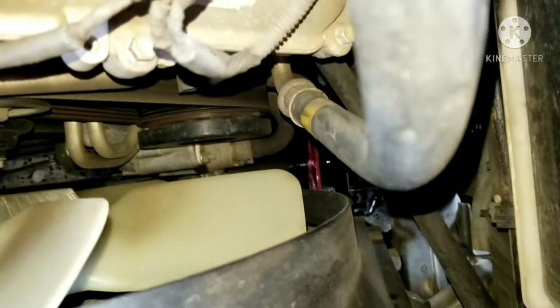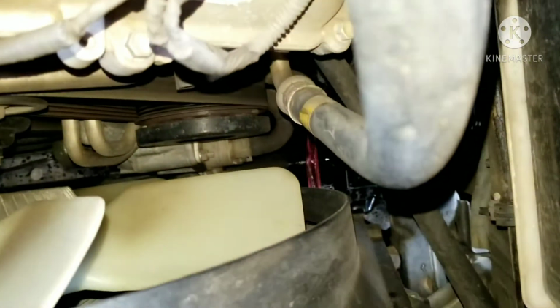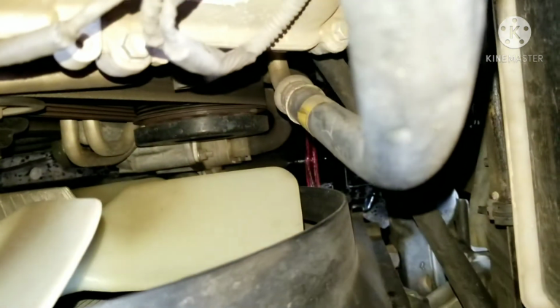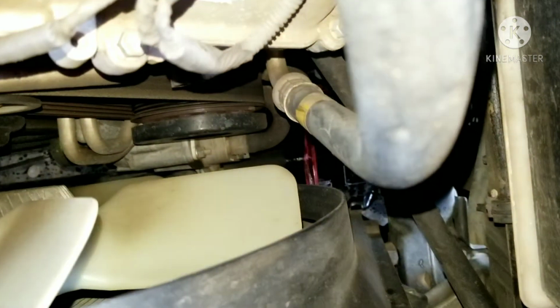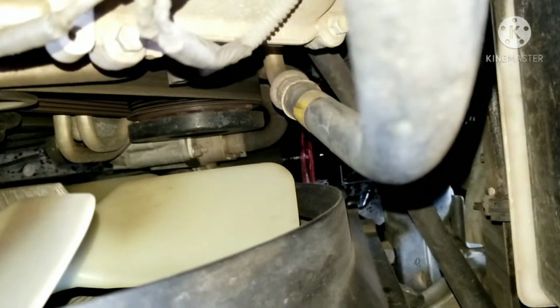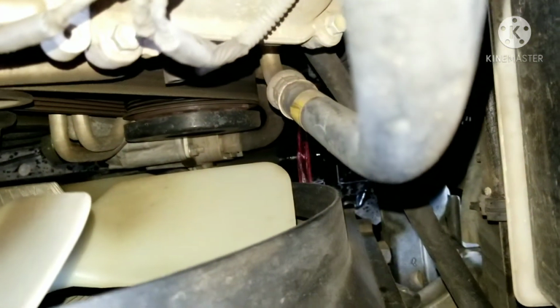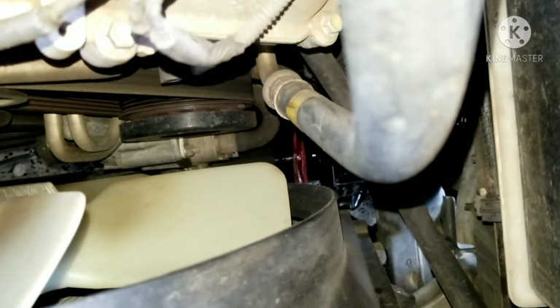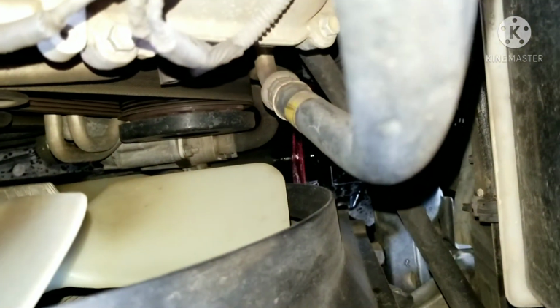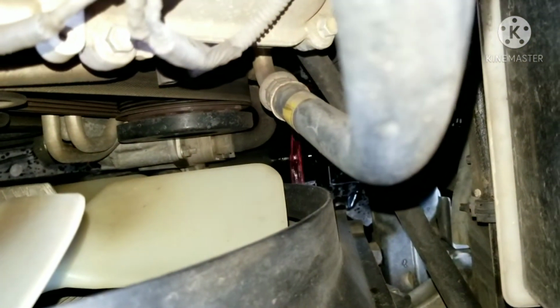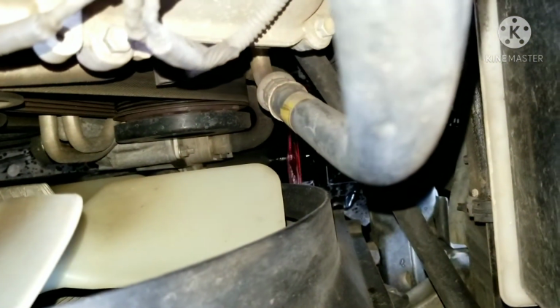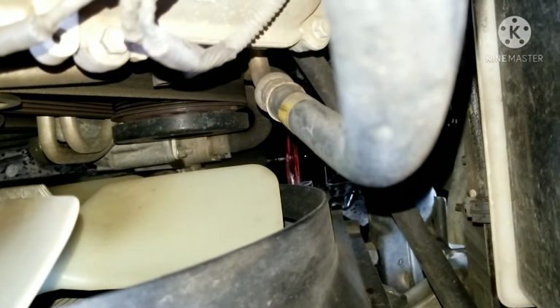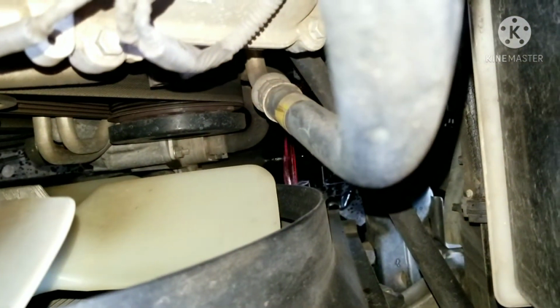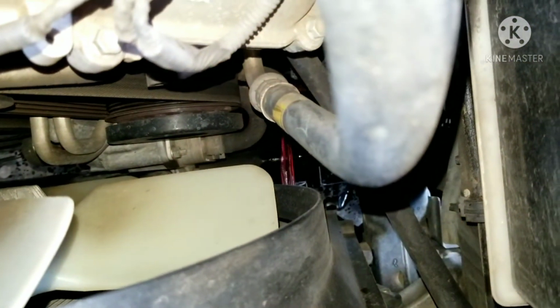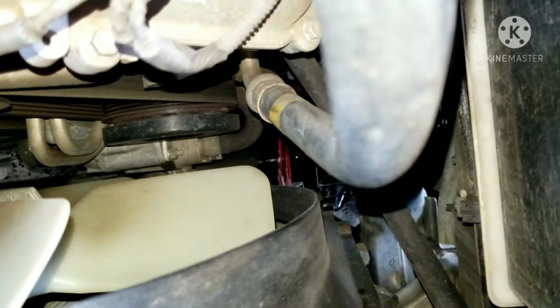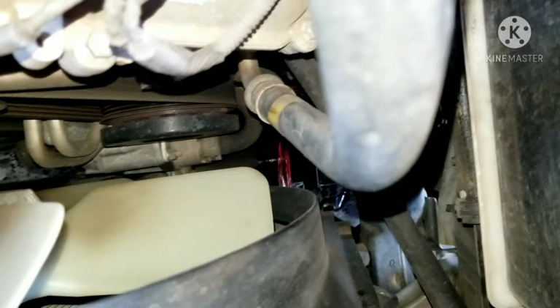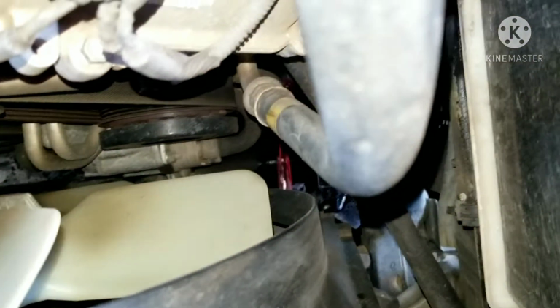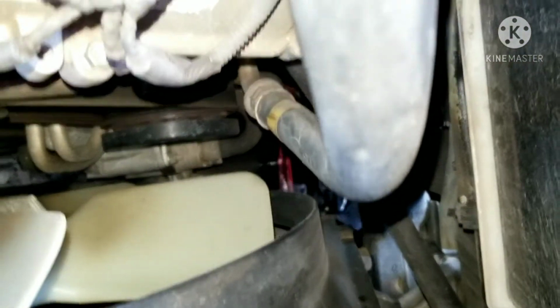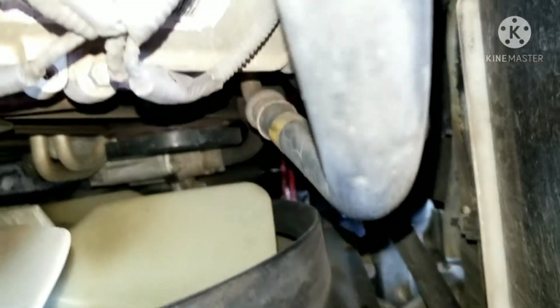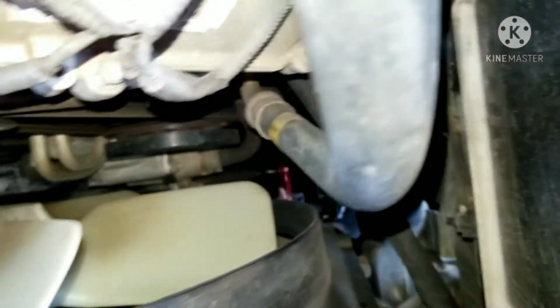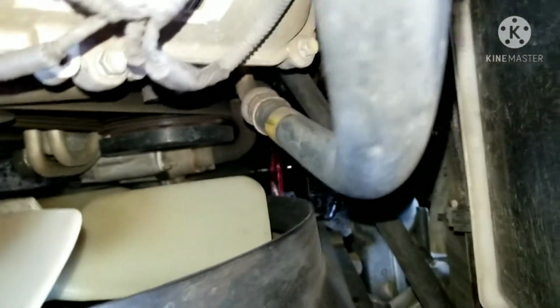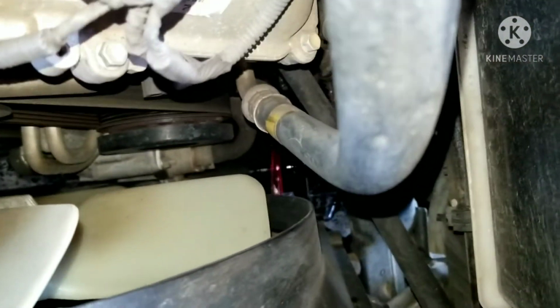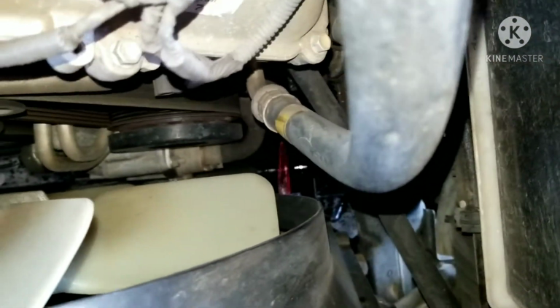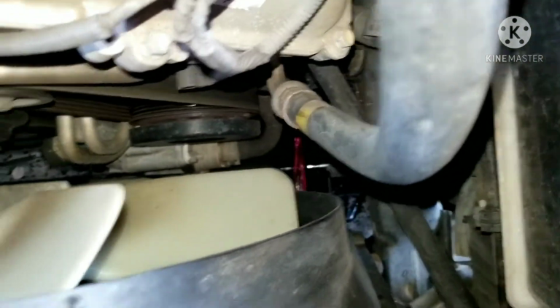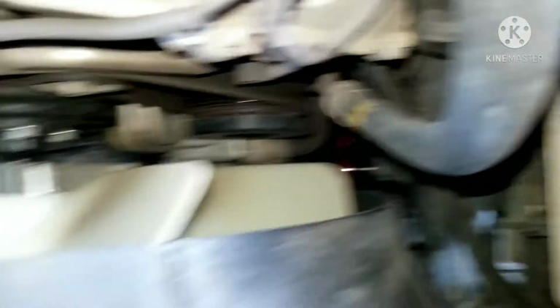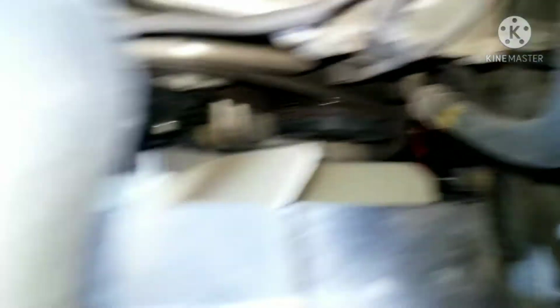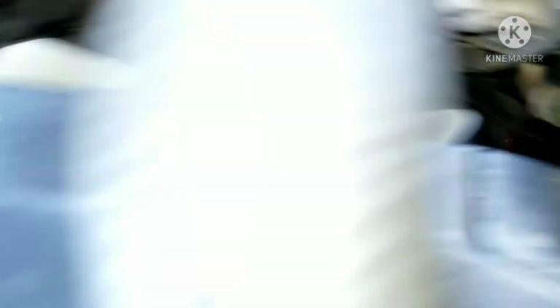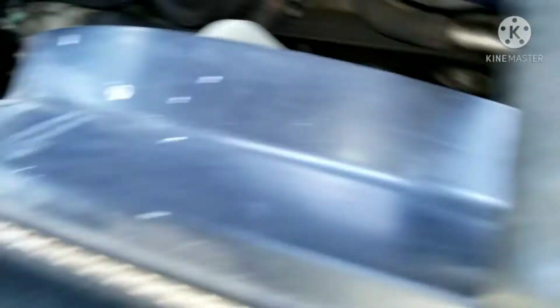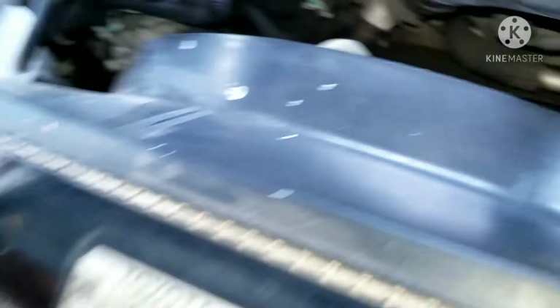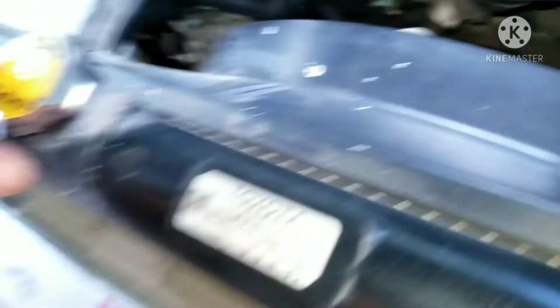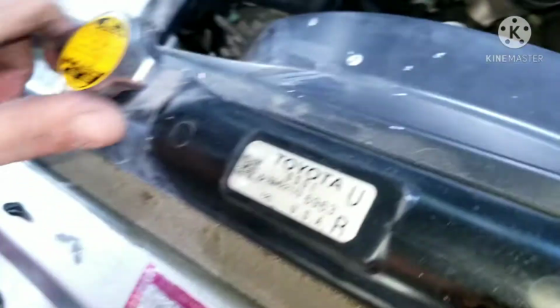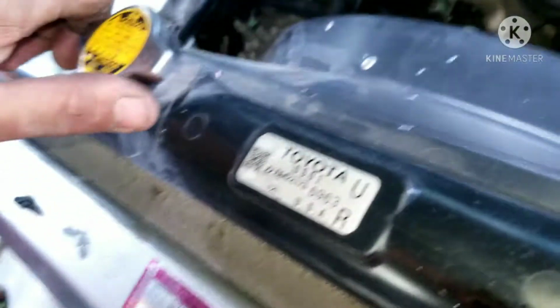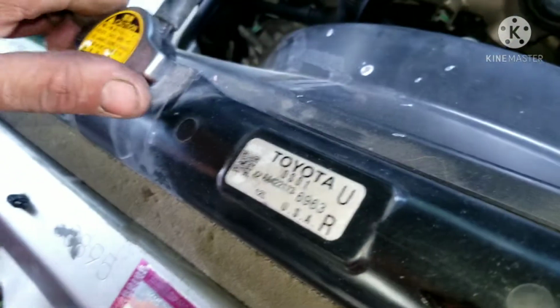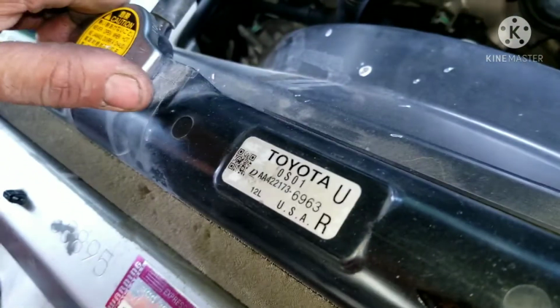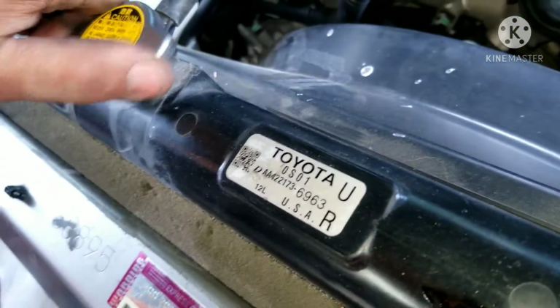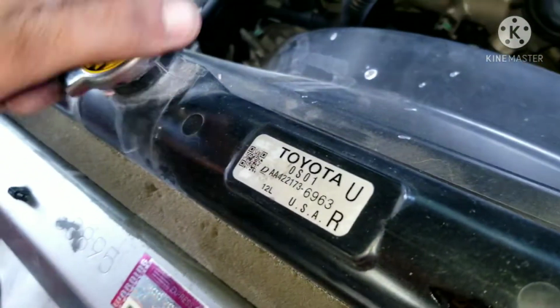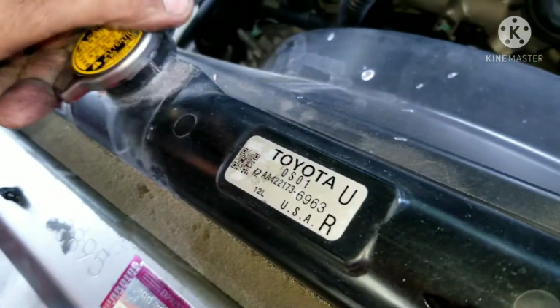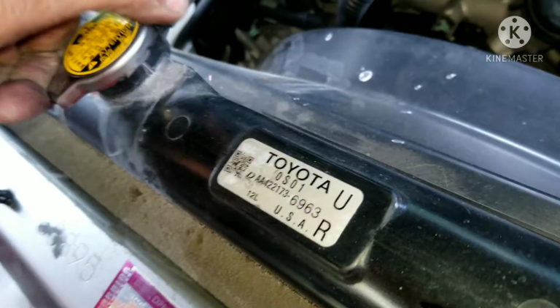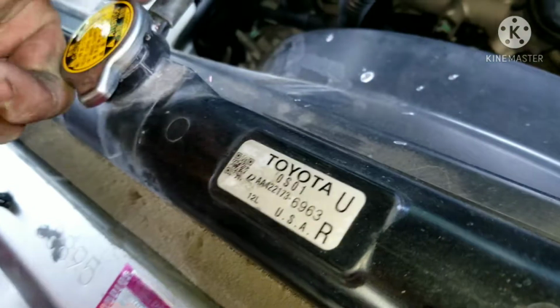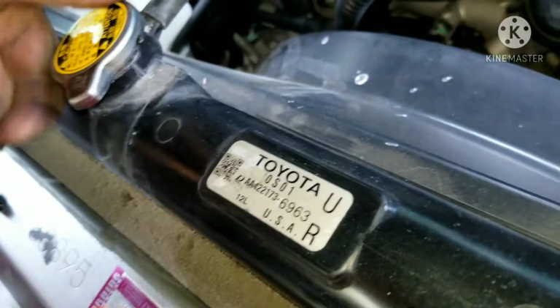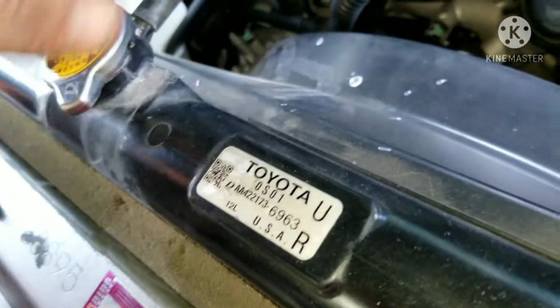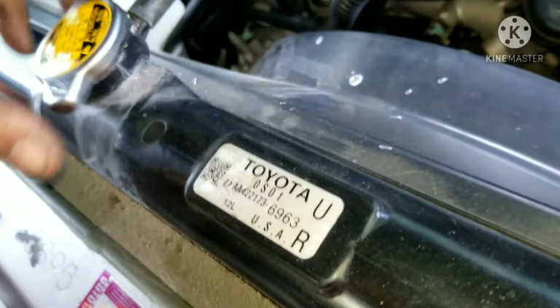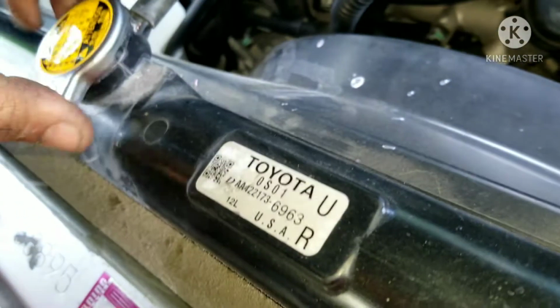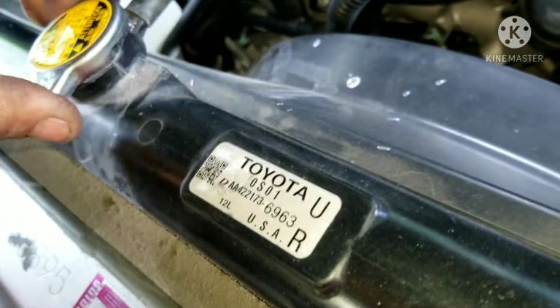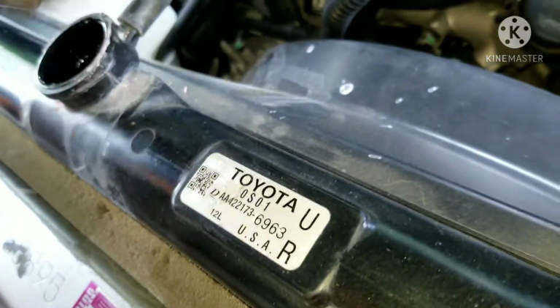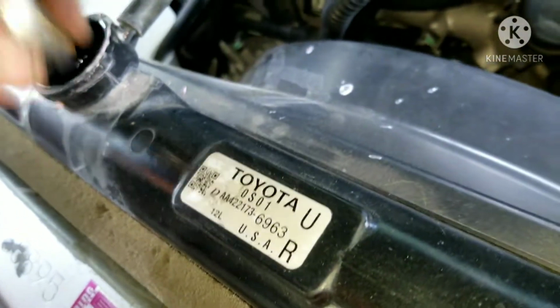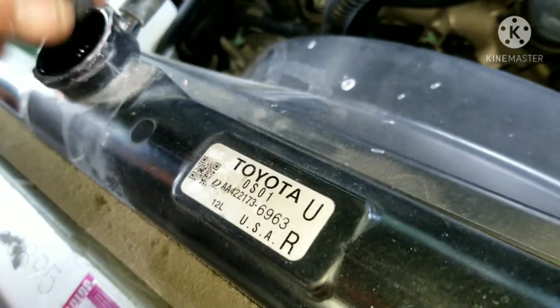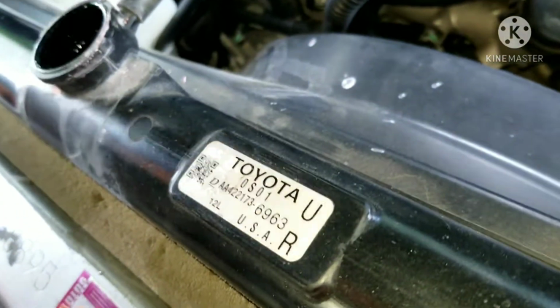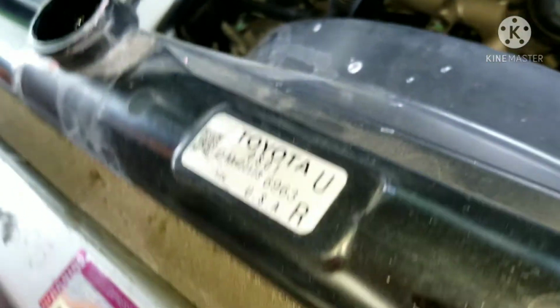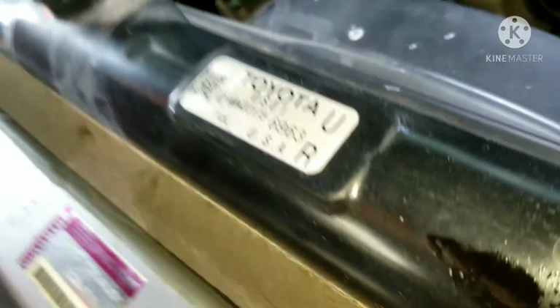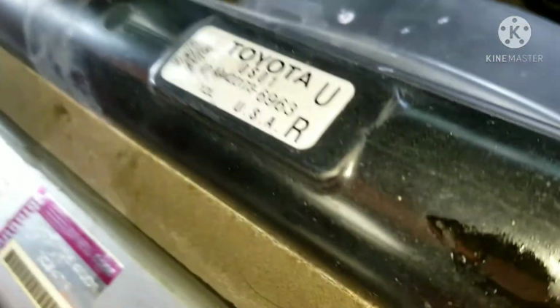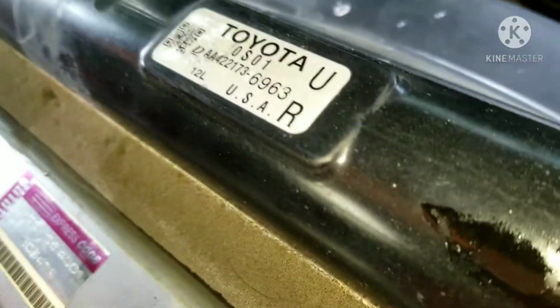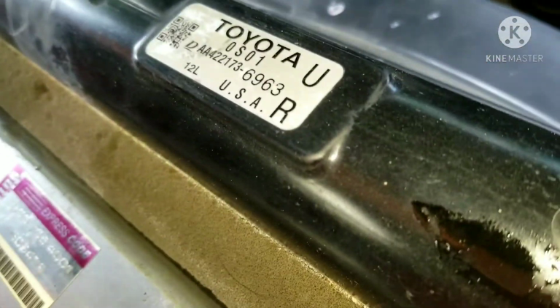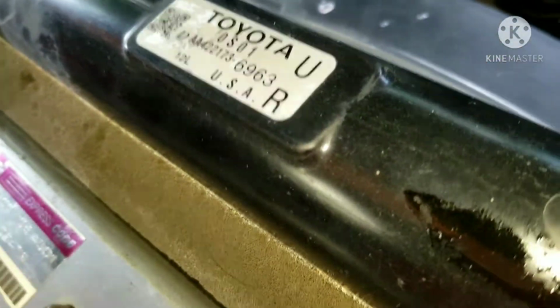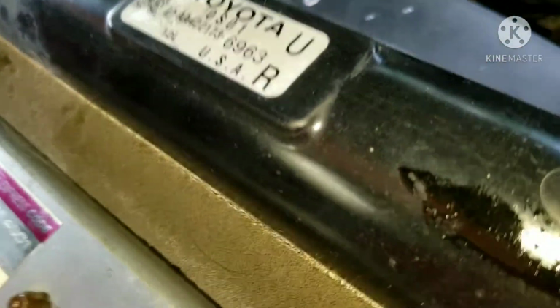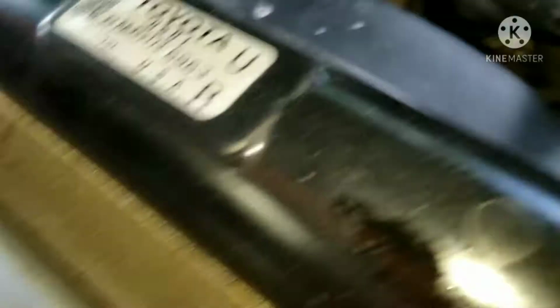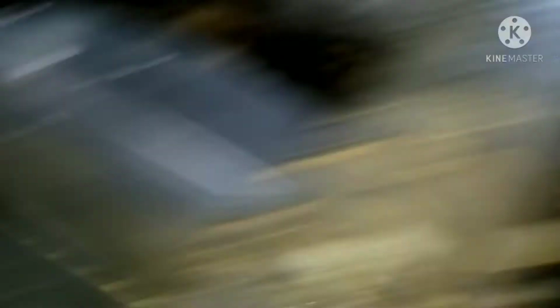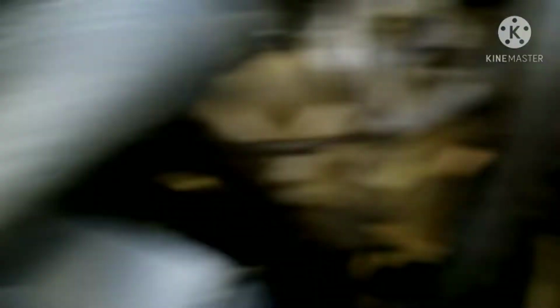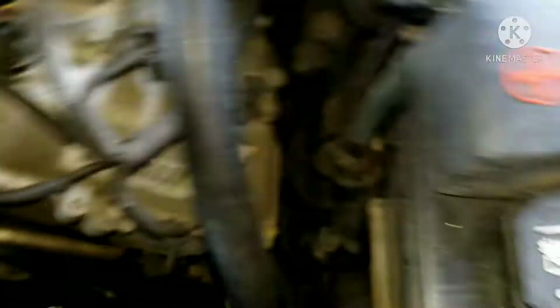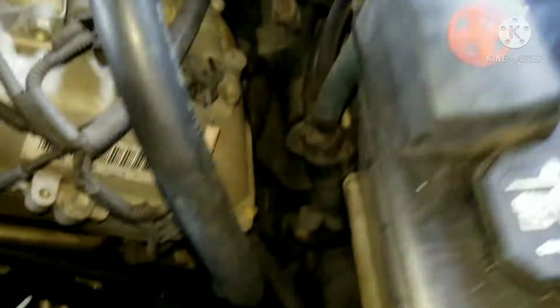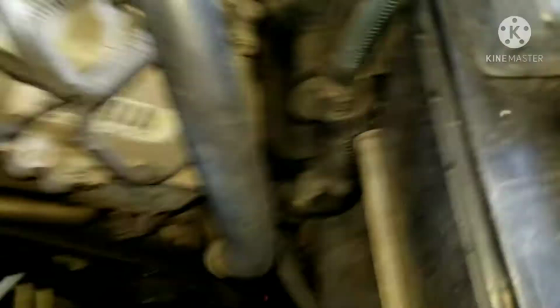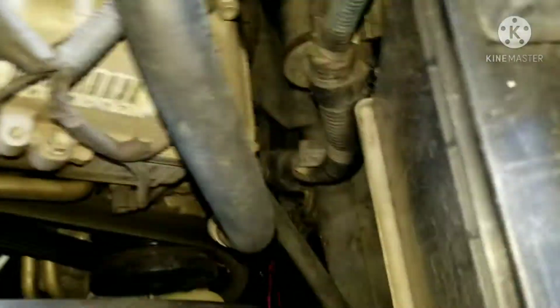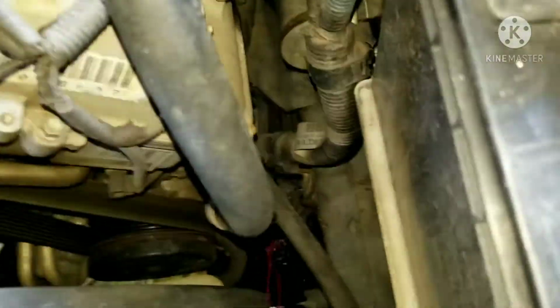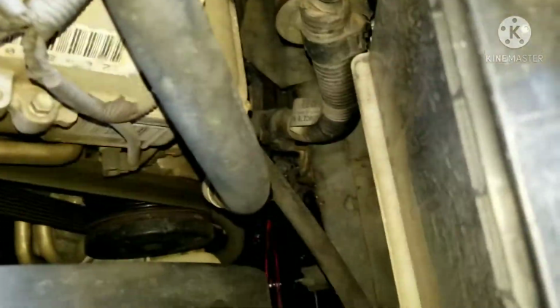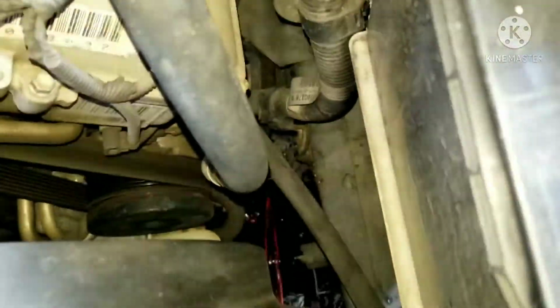We're going to let the coolant drain on this 2010 Toyota Tundra. We're going to go to the water pump, so I'm letting it drain and then we're going to go up to the other stuff.